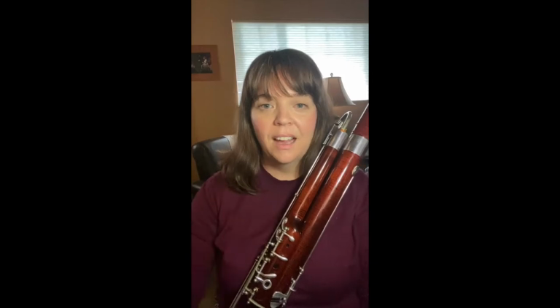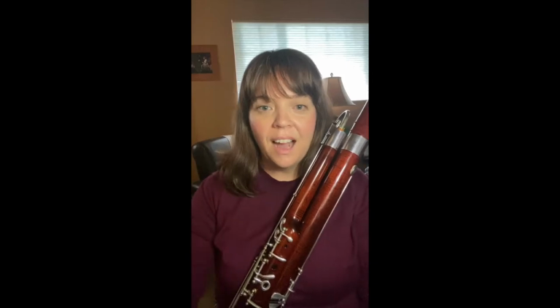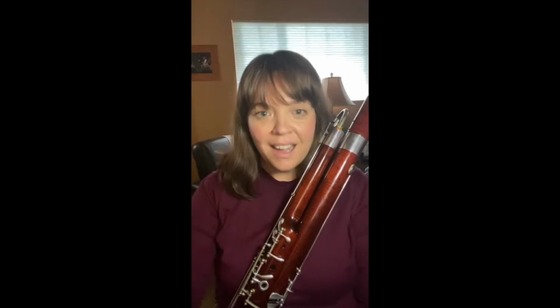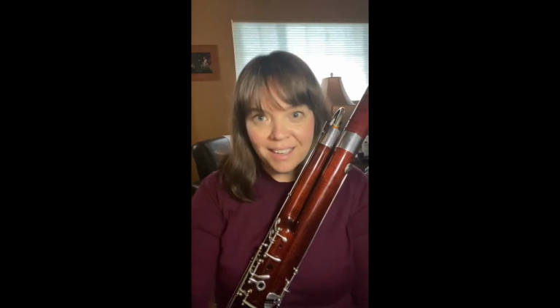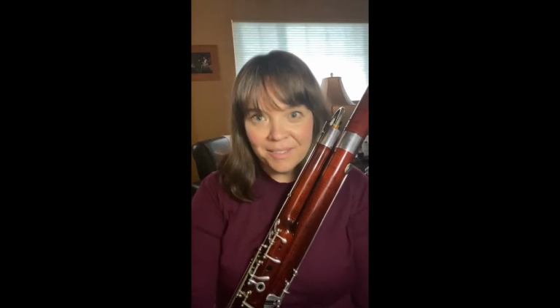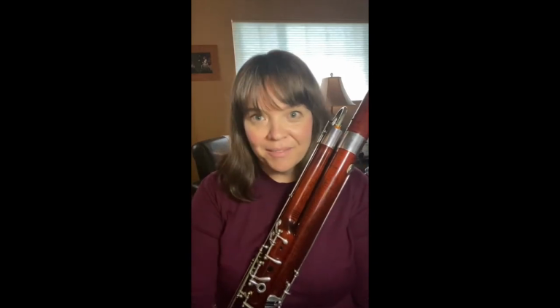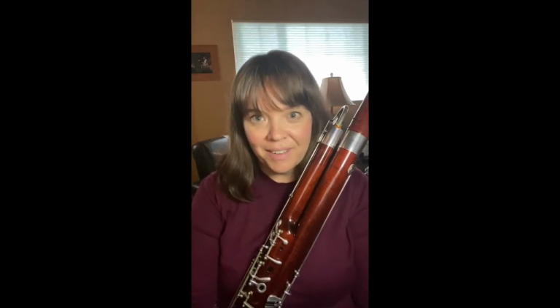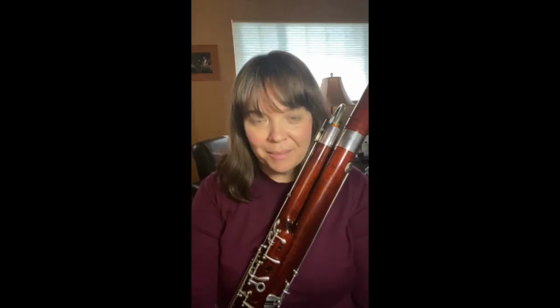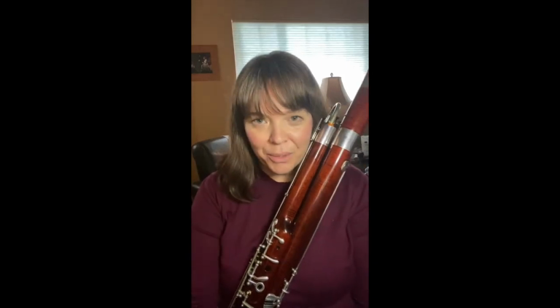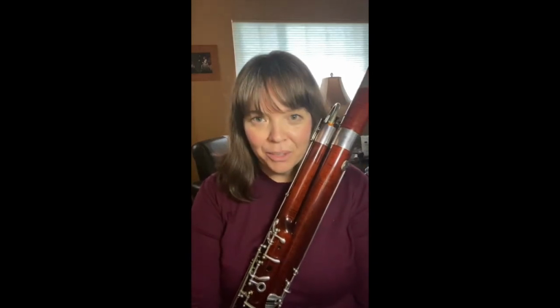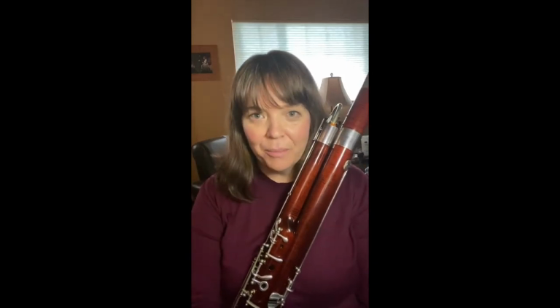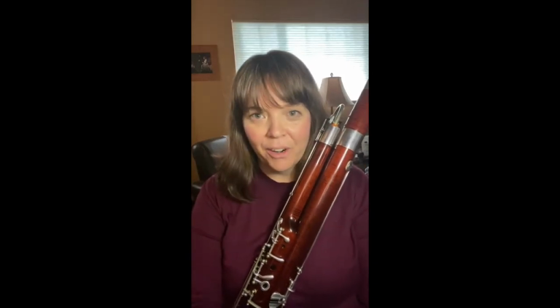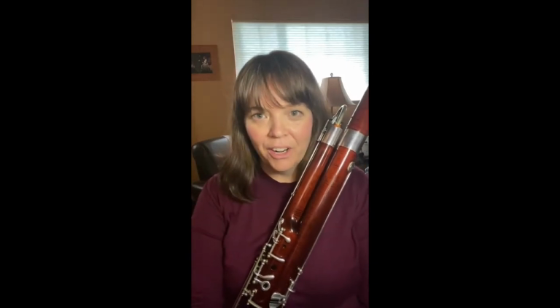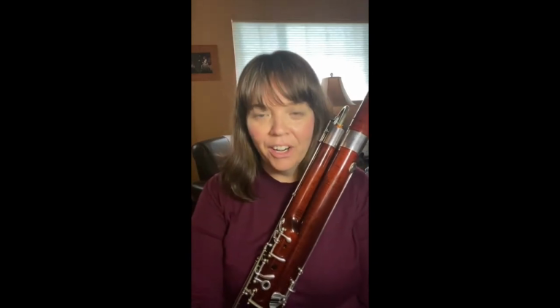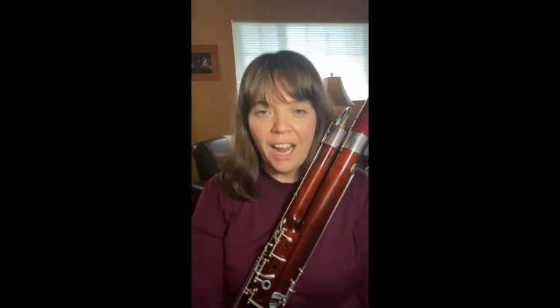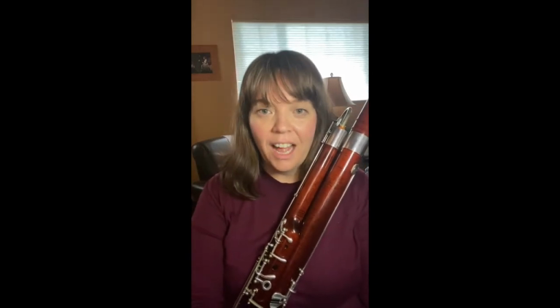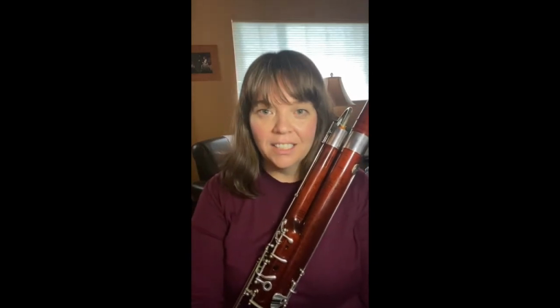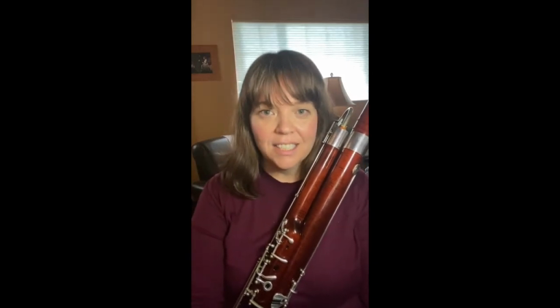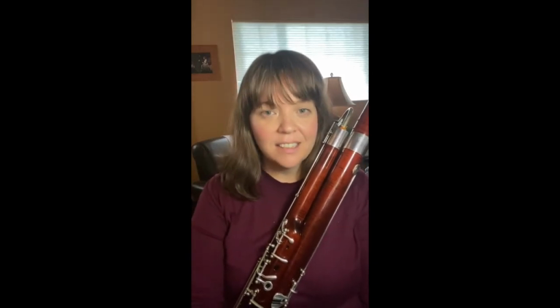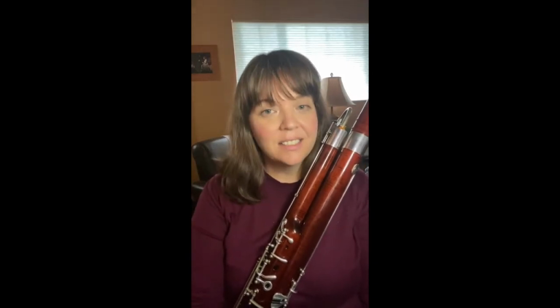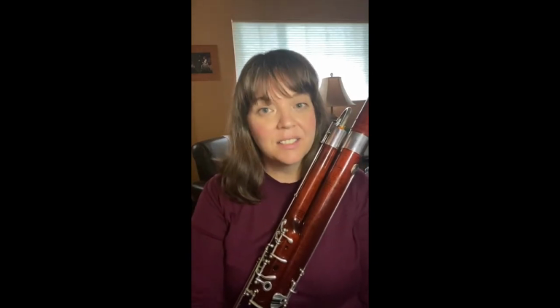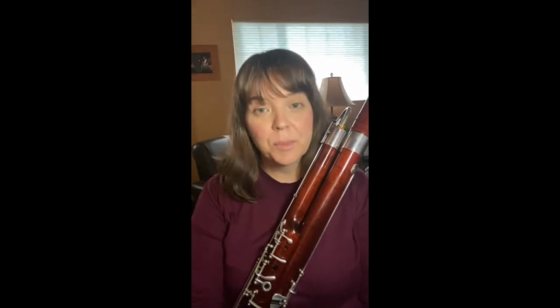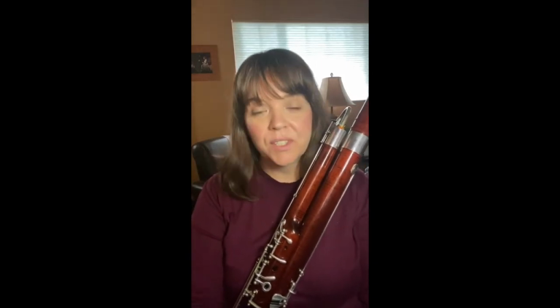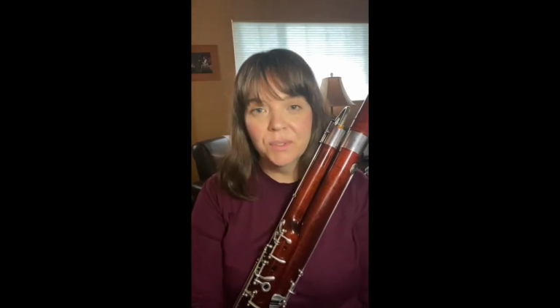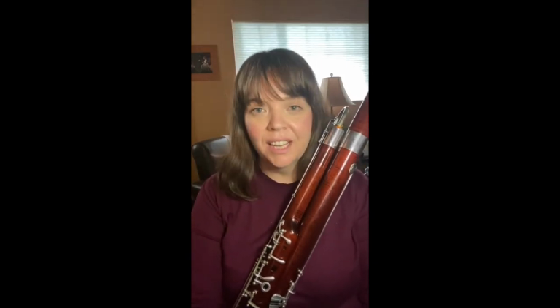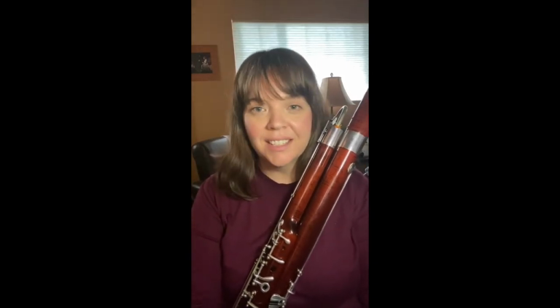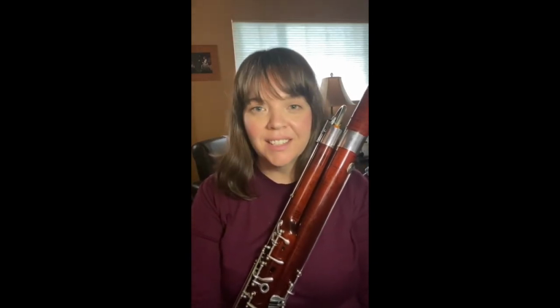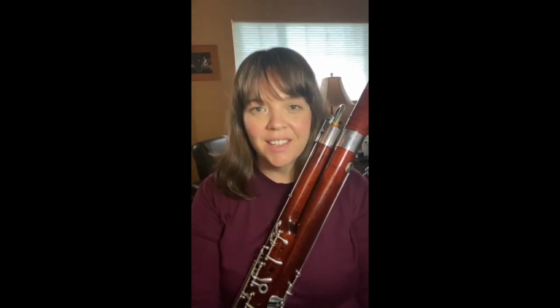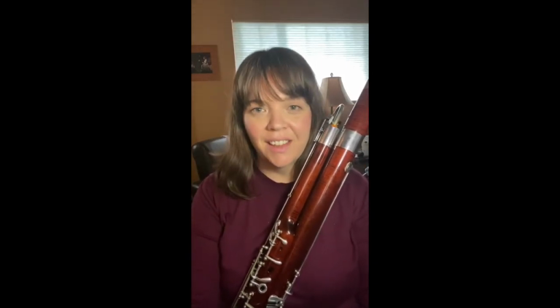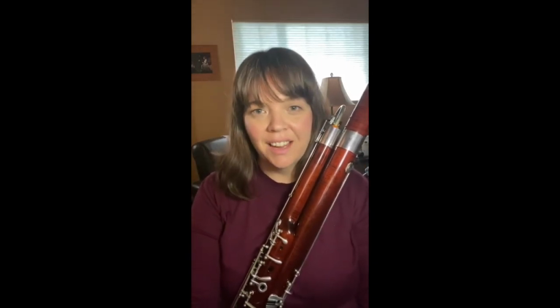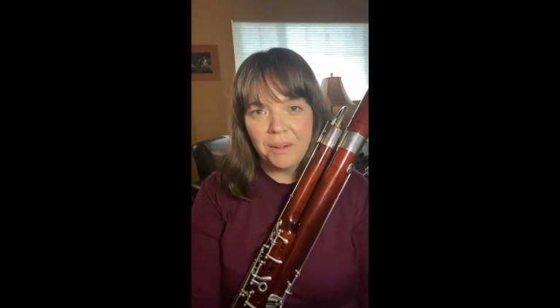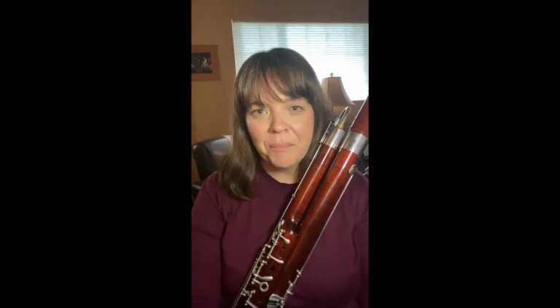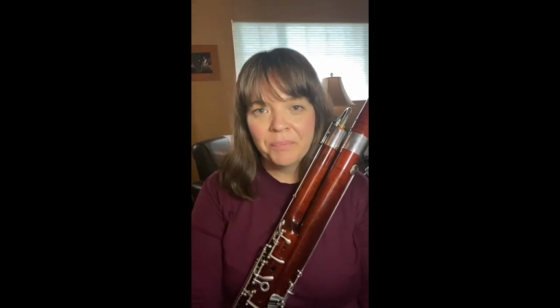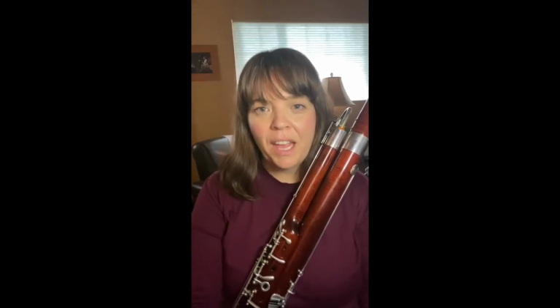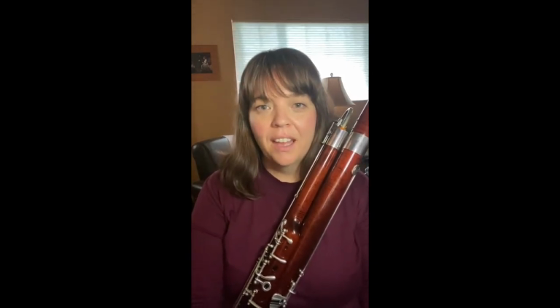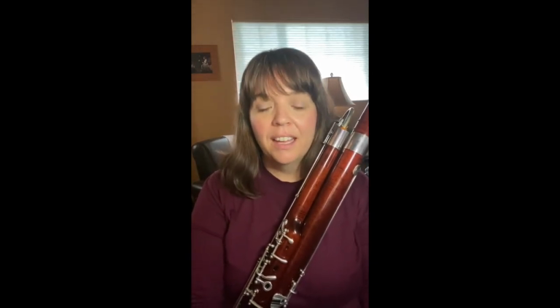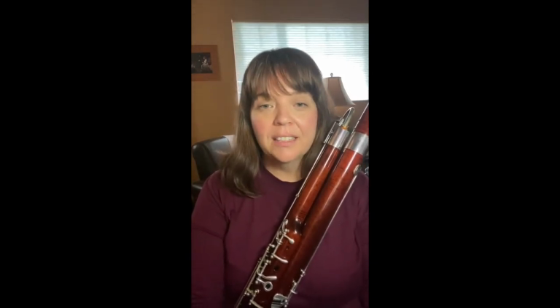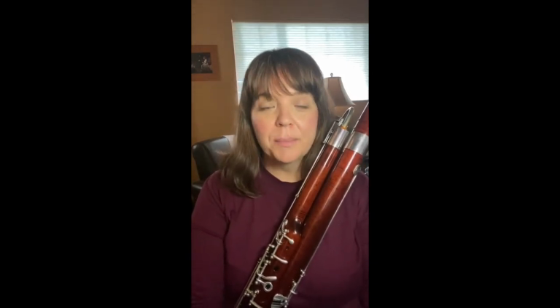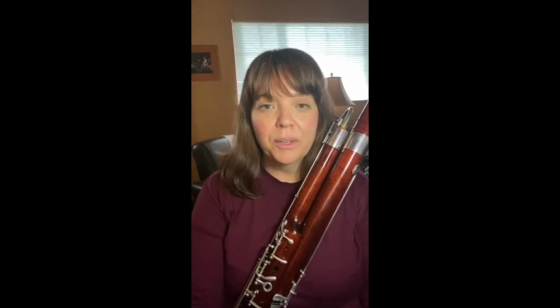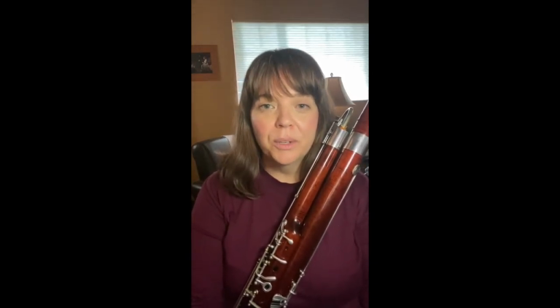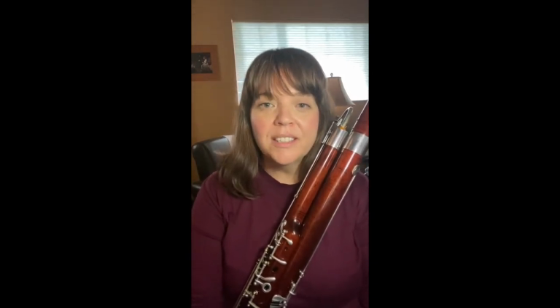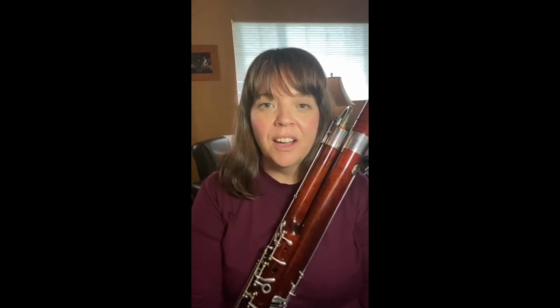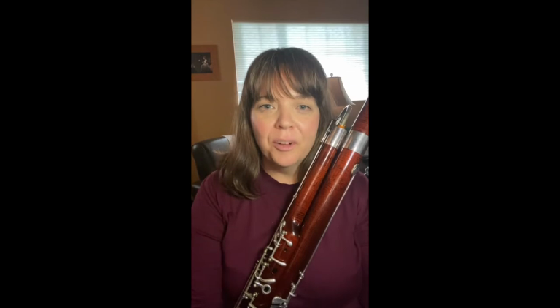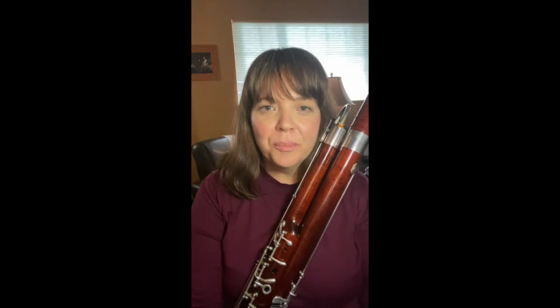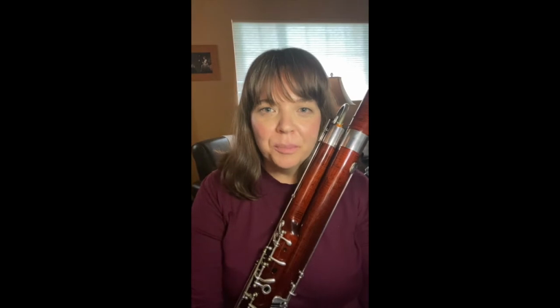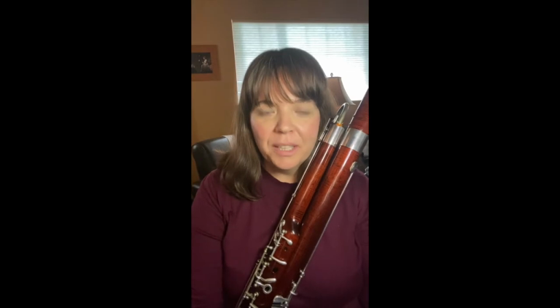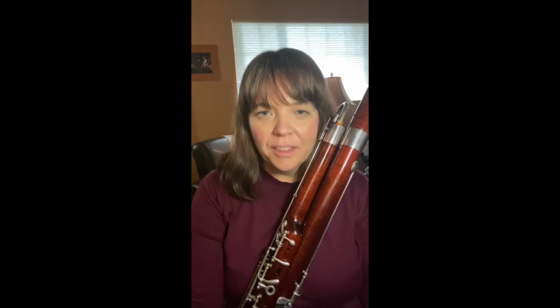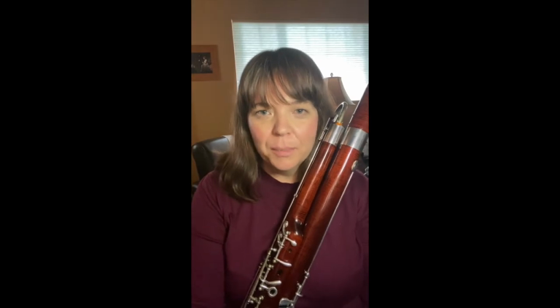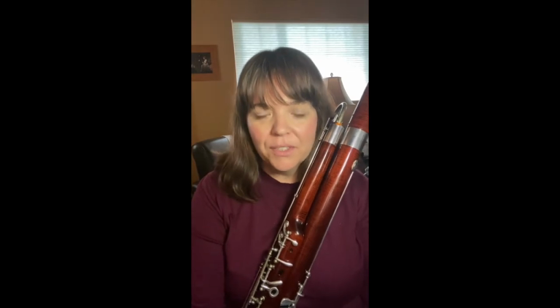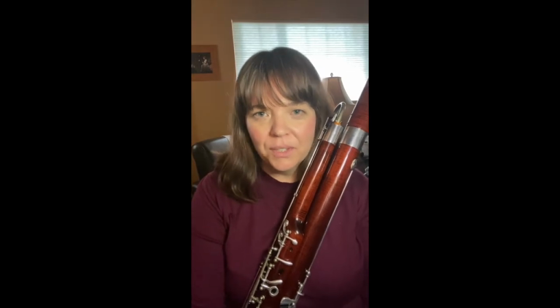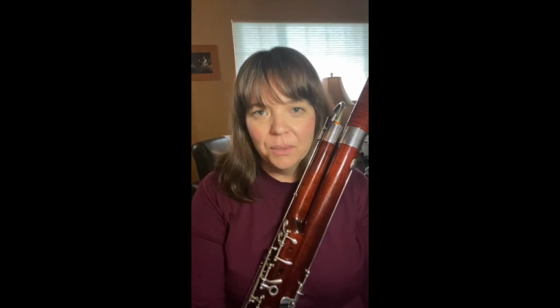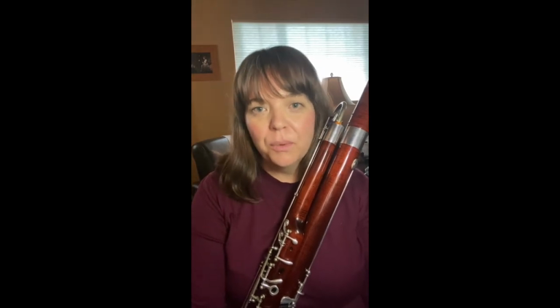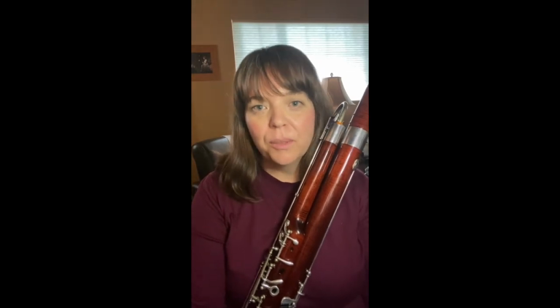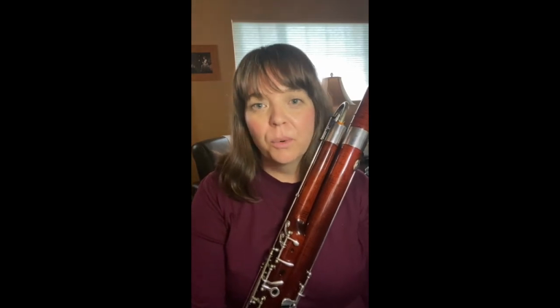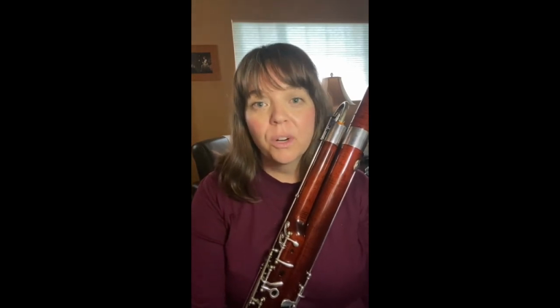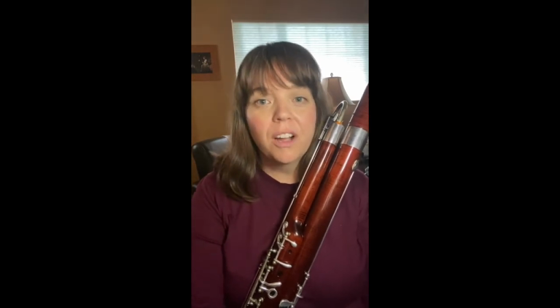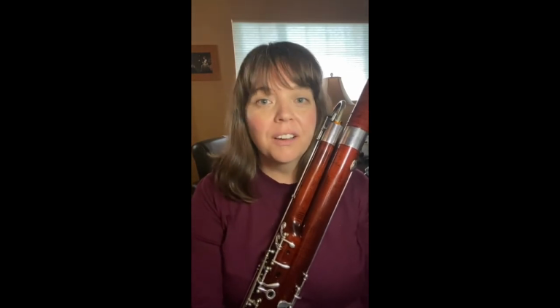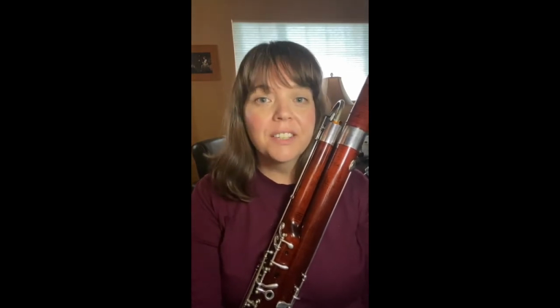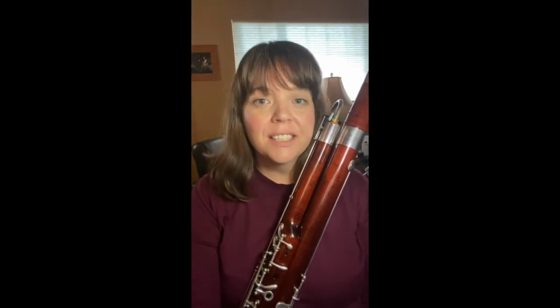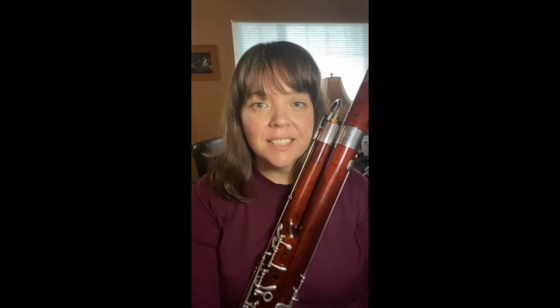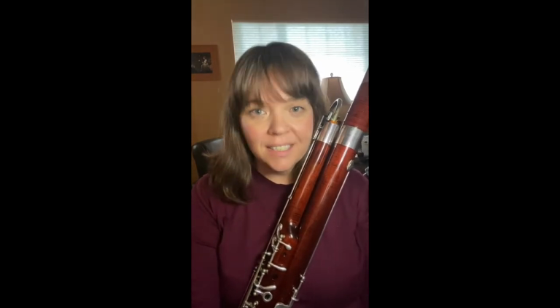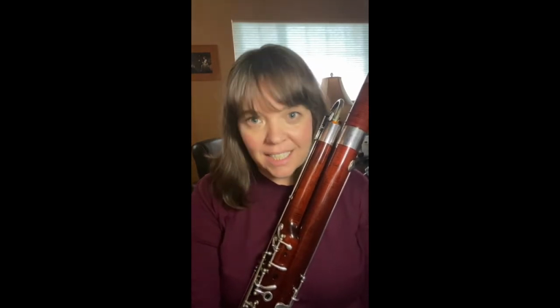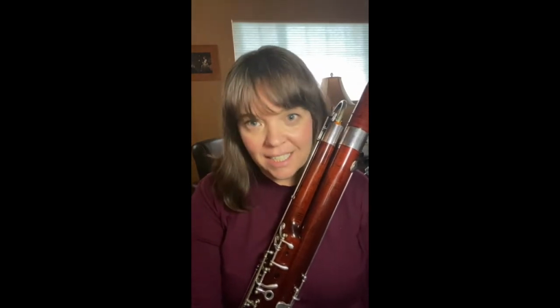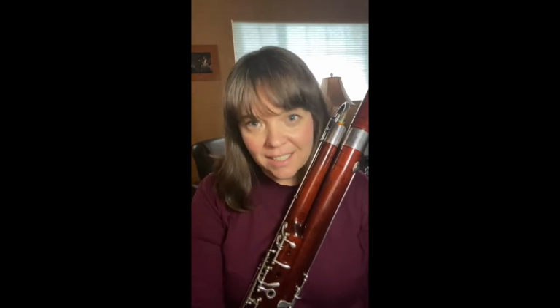Hi! I'm Cori Barger and this is Bassoon Lessons Online. It's my goal to help you play the bassoon with more confidence and ease.